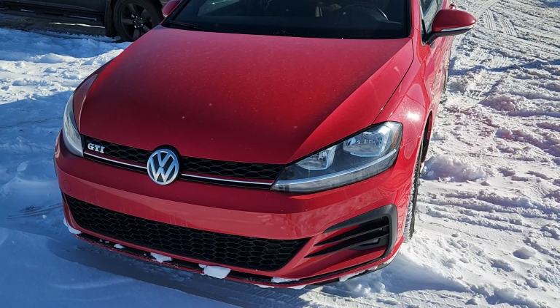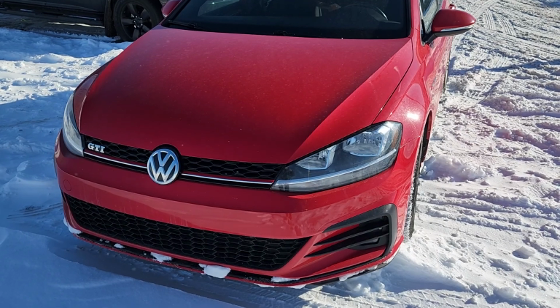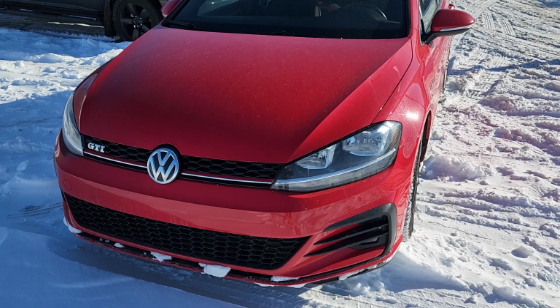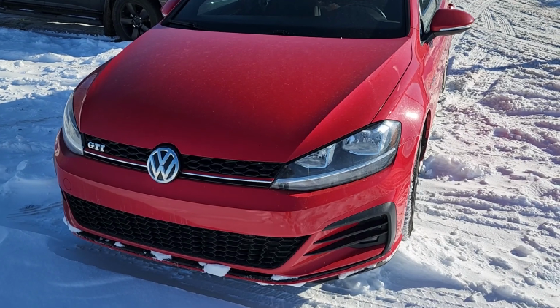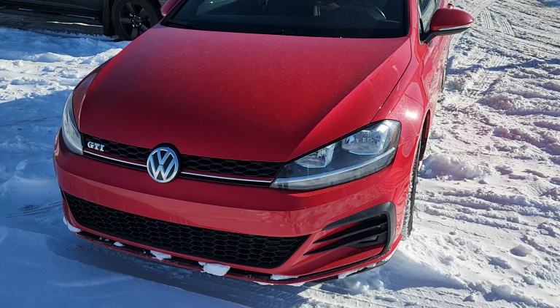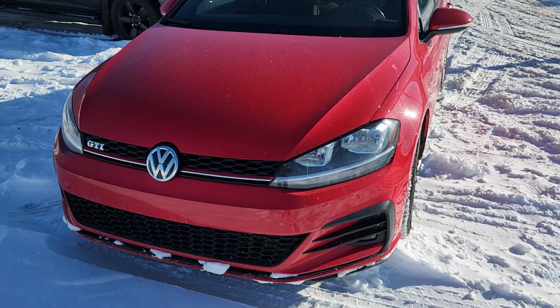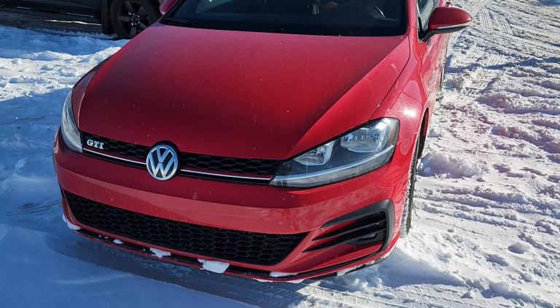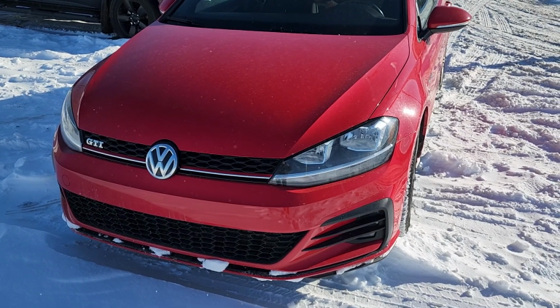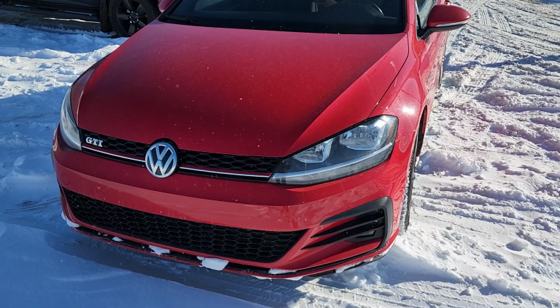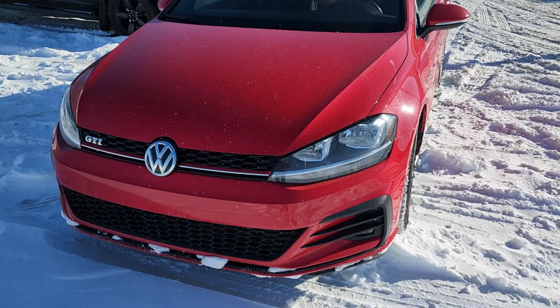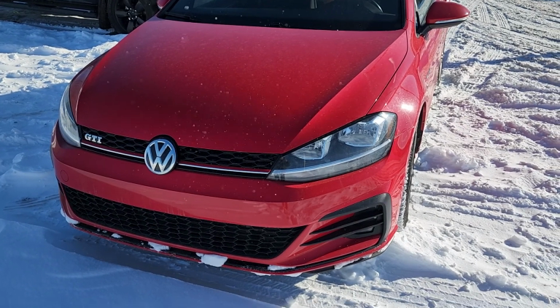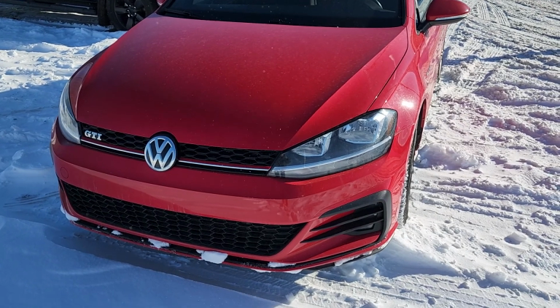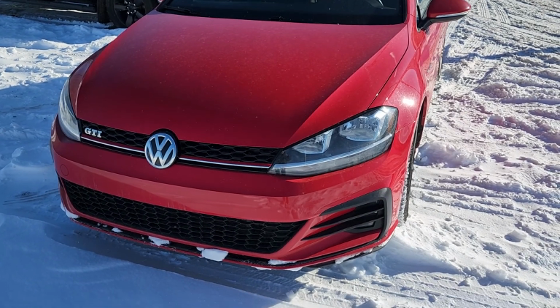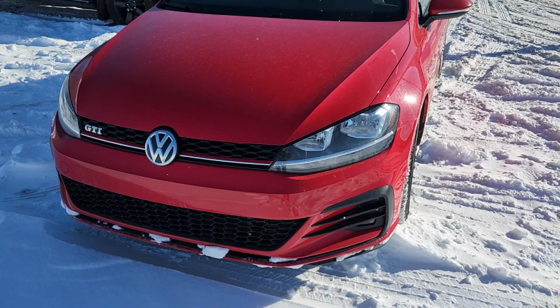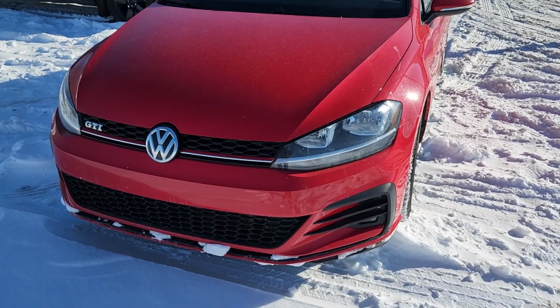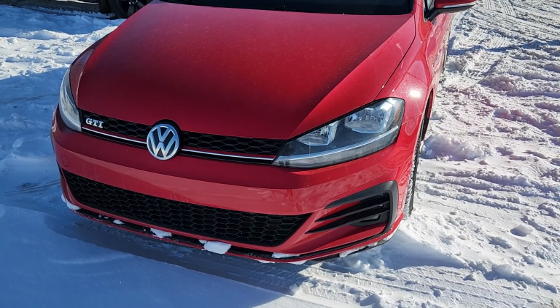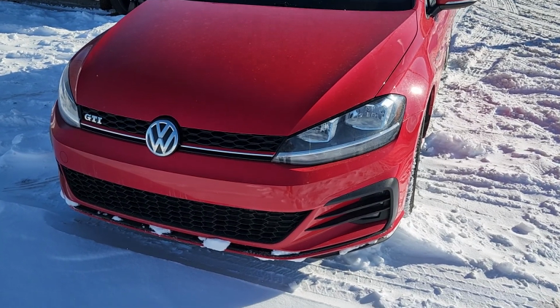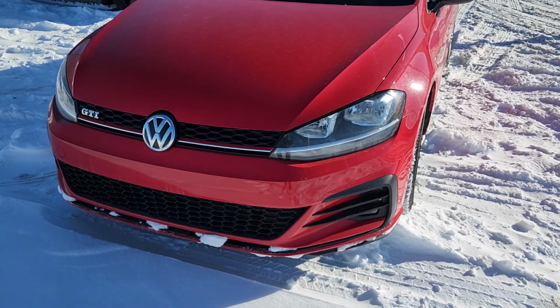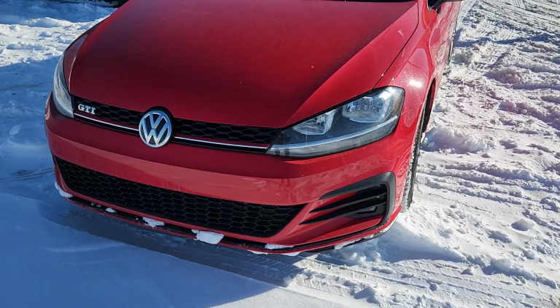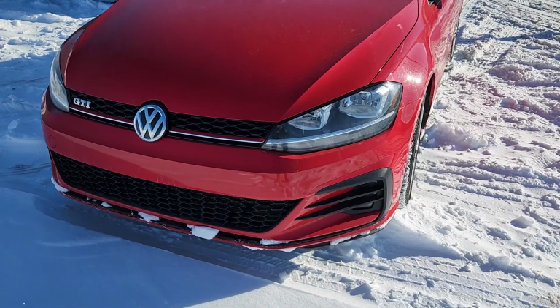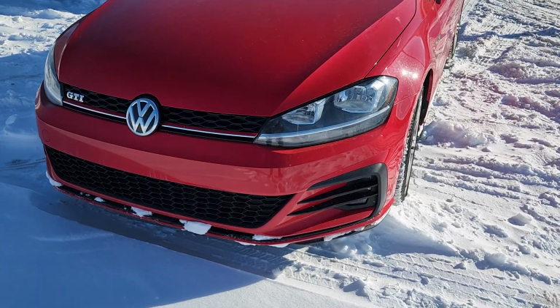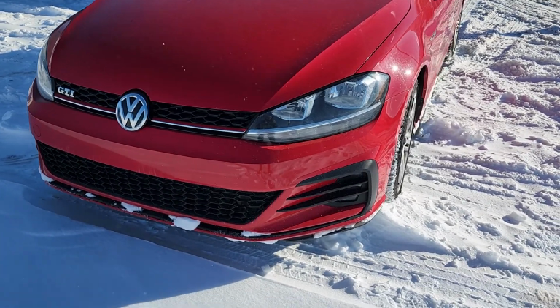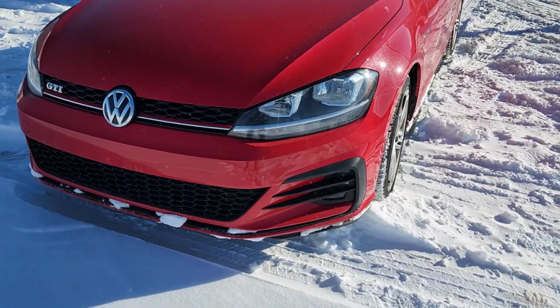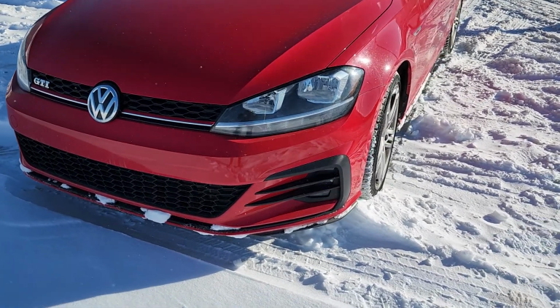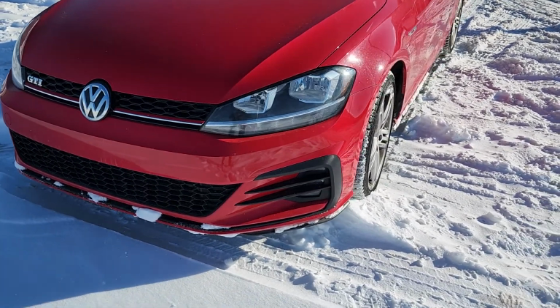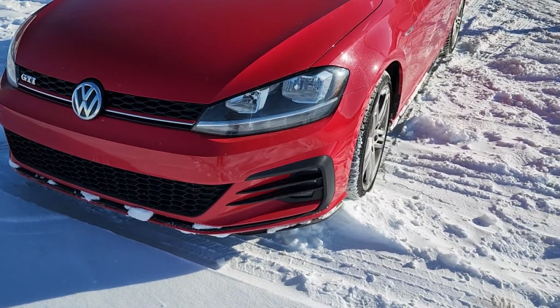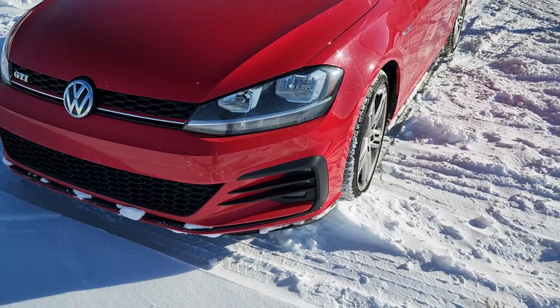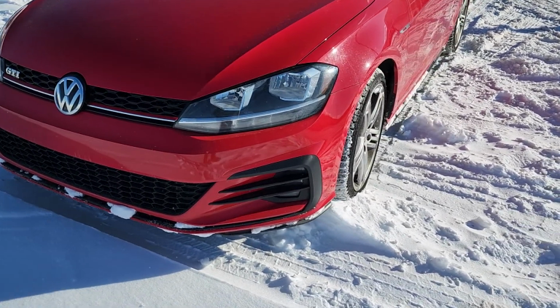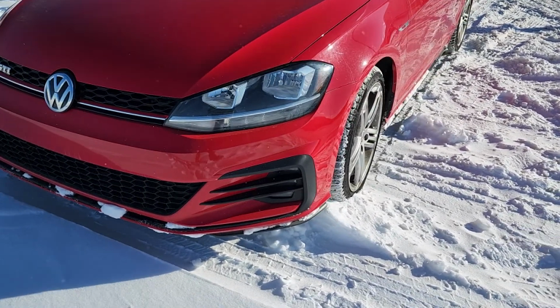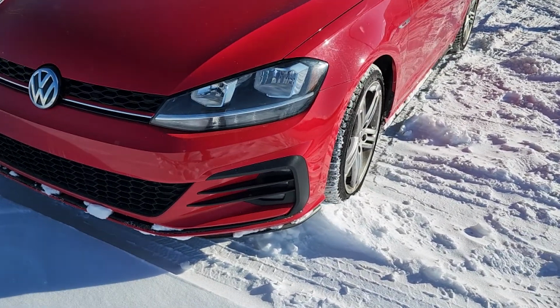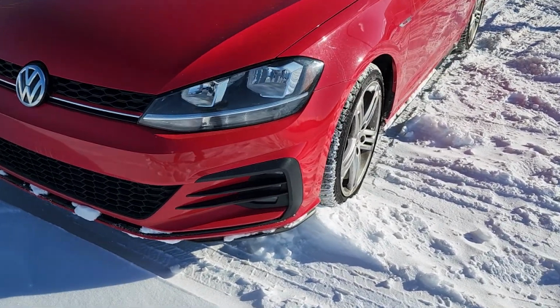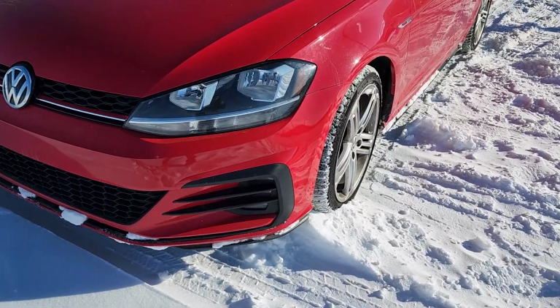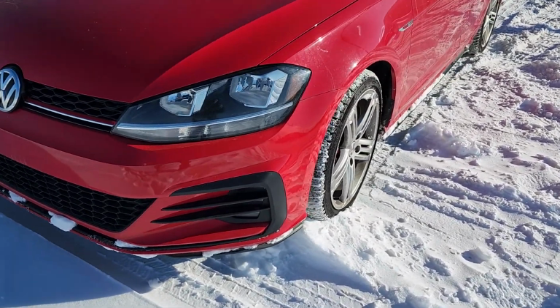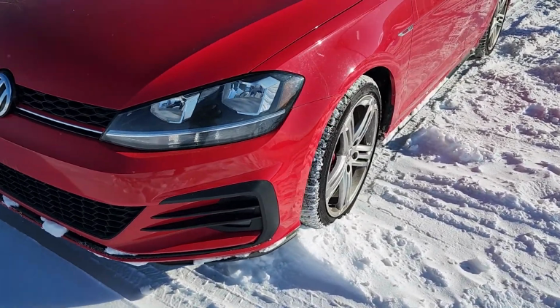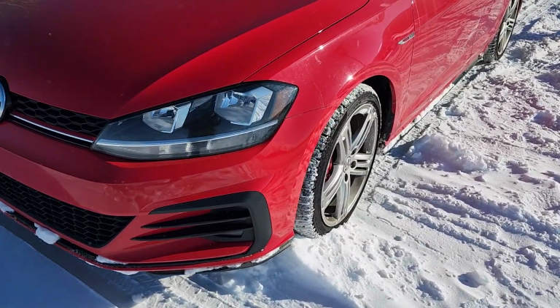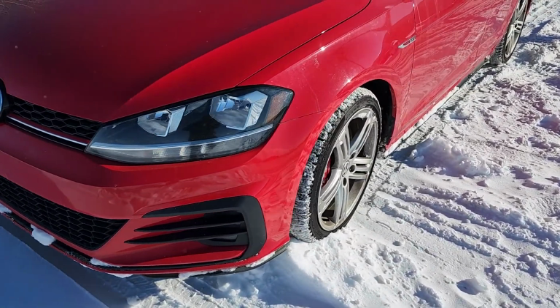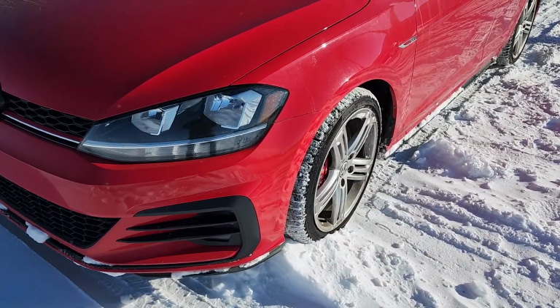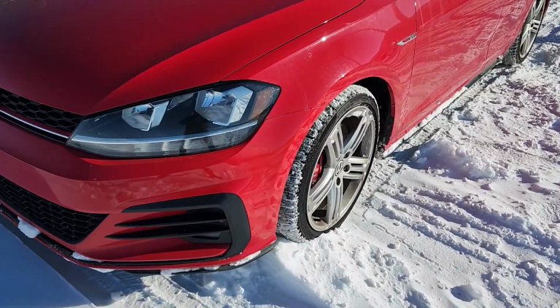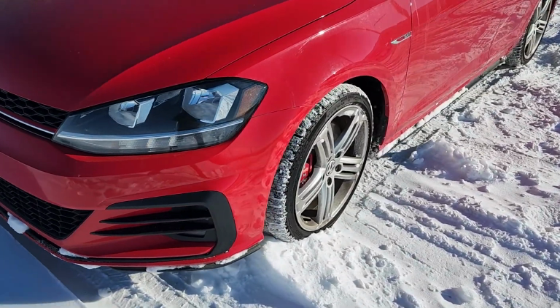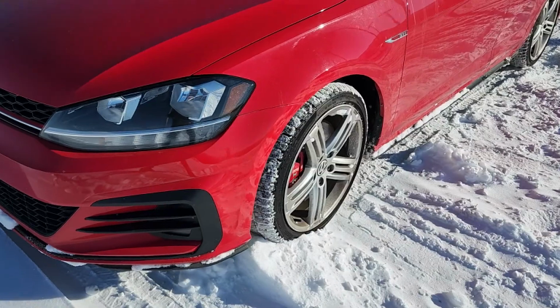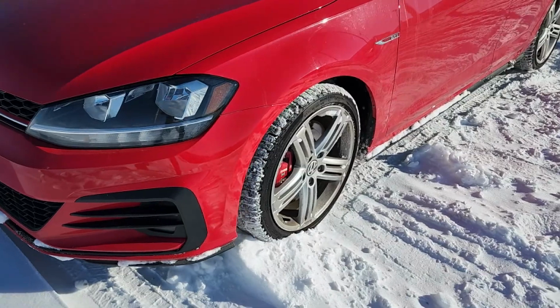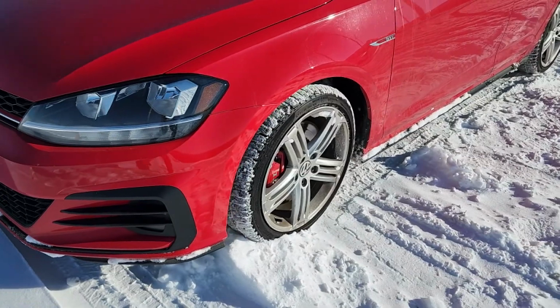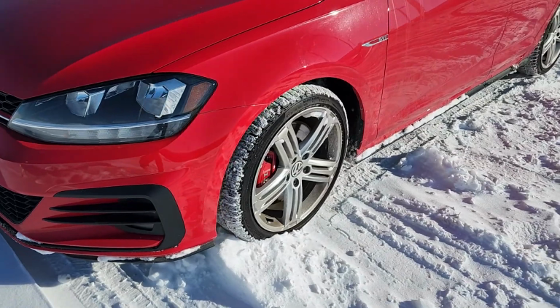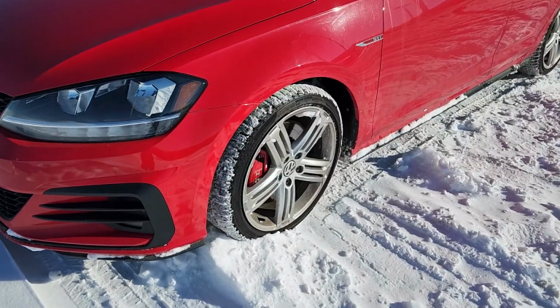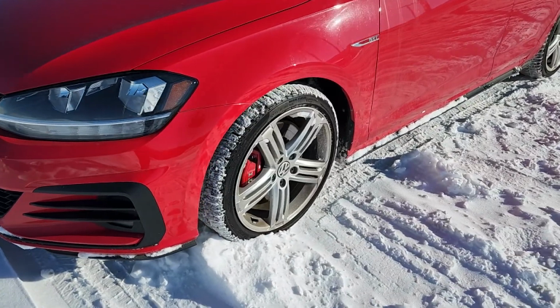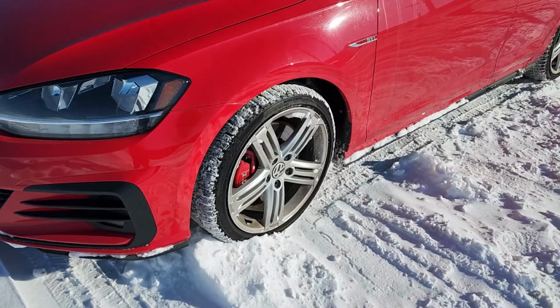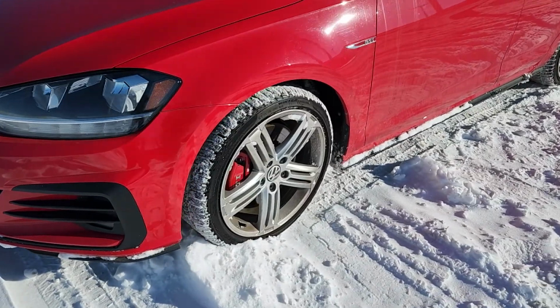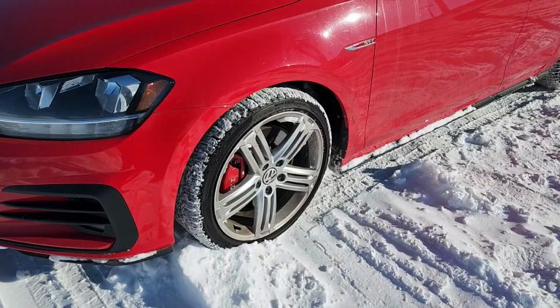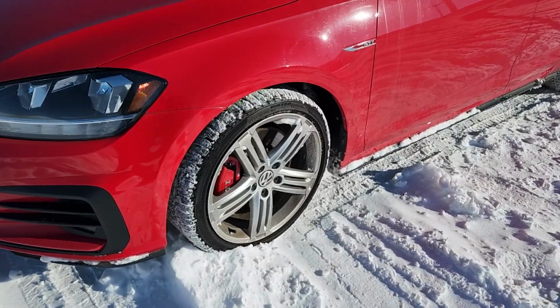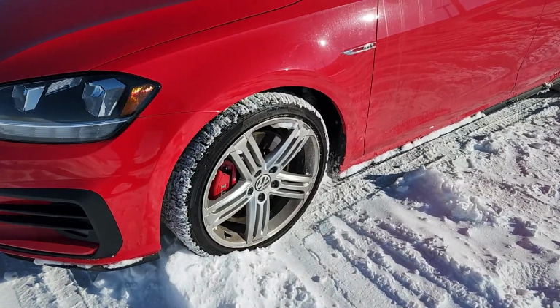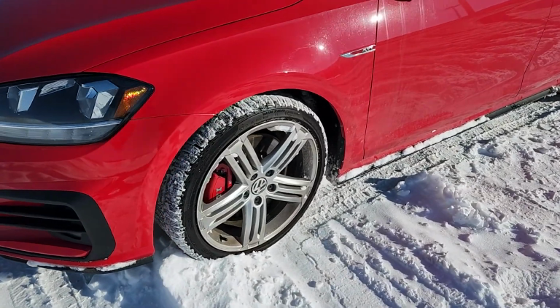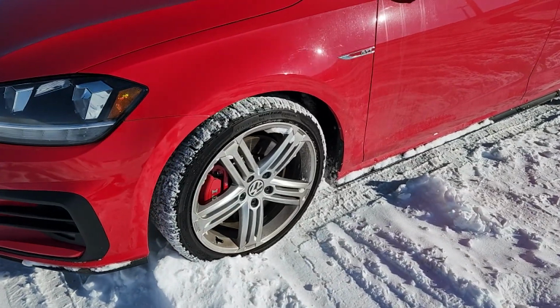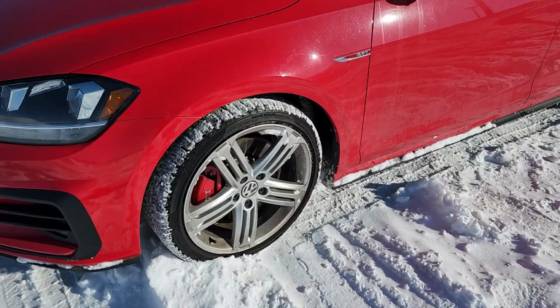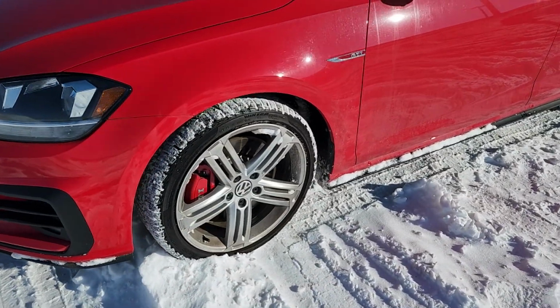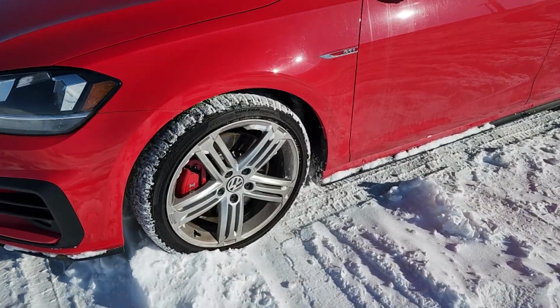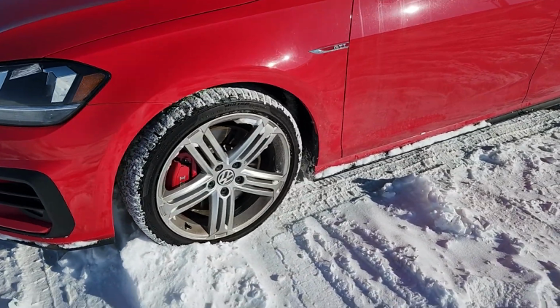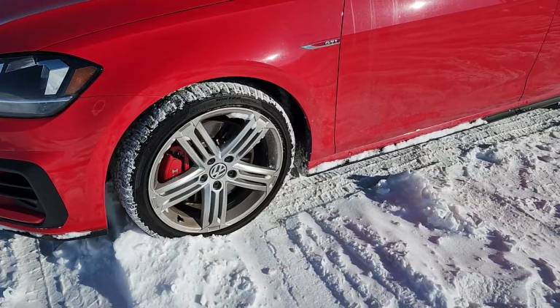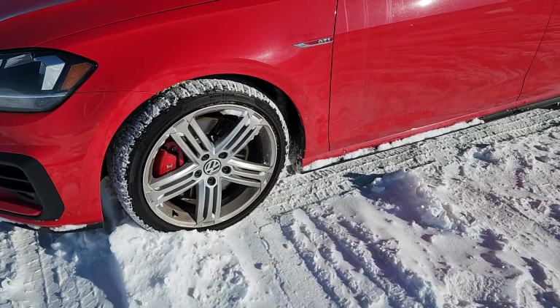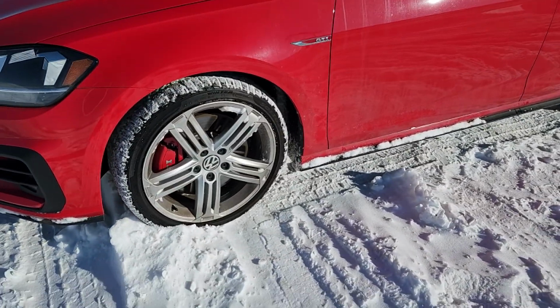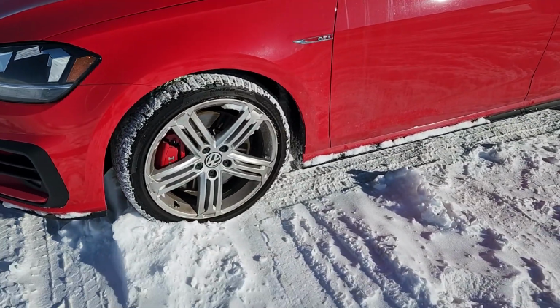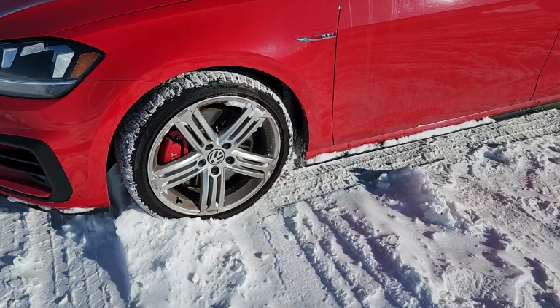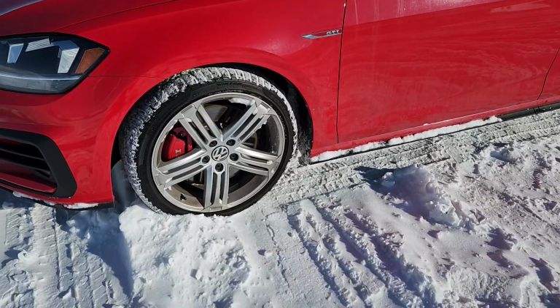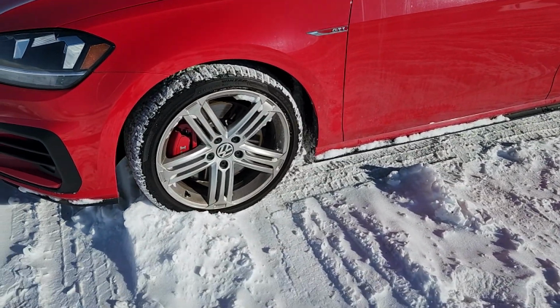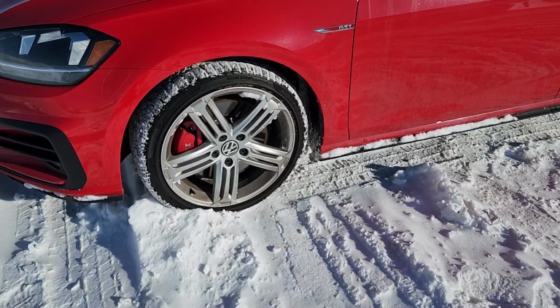Good afternoon. This is Matt here at Sherwood Volkswagen showing you the 2018 Volkswagen Golf GTI.